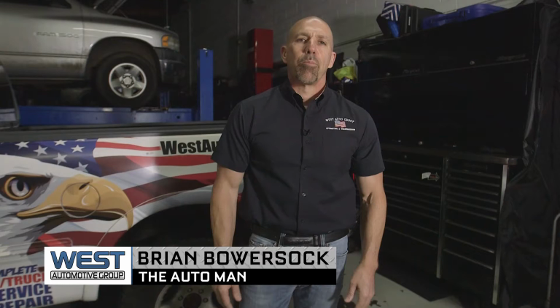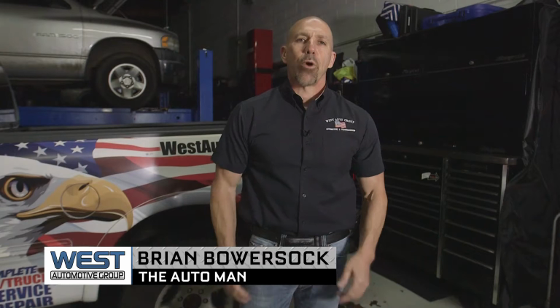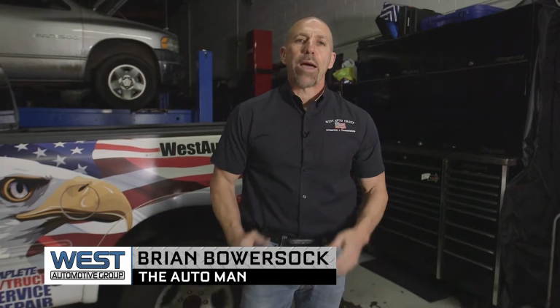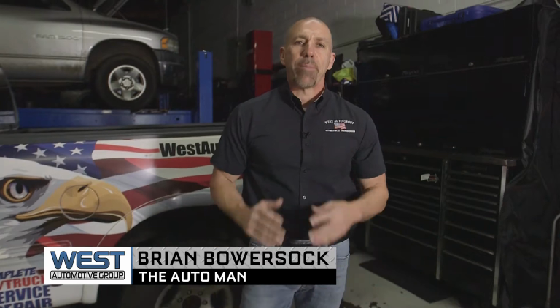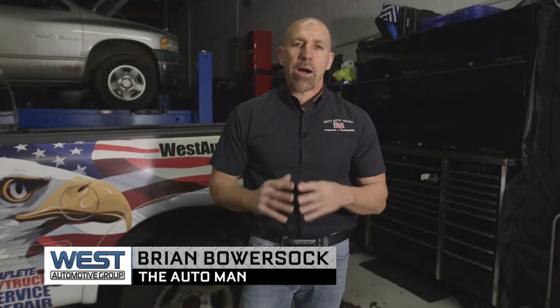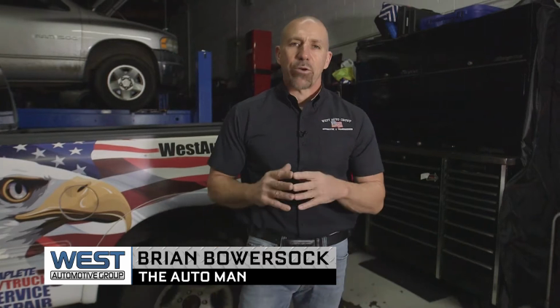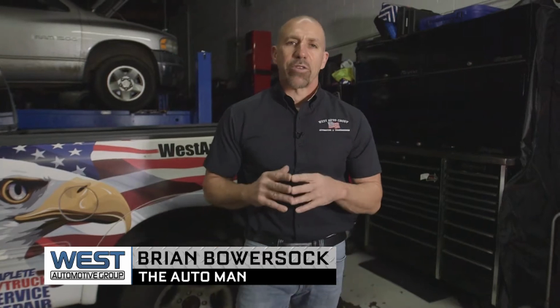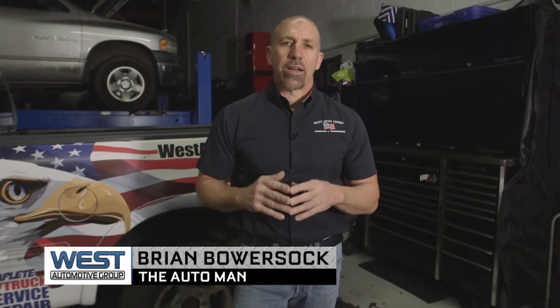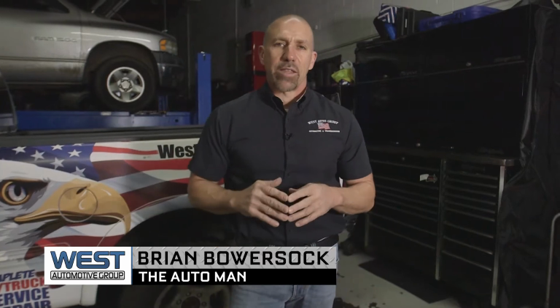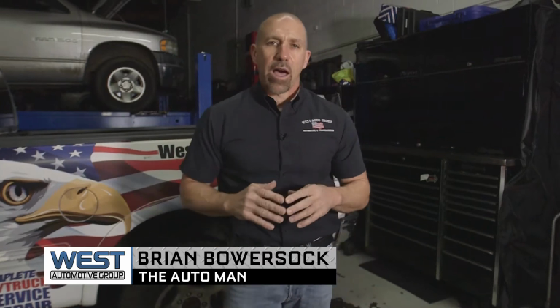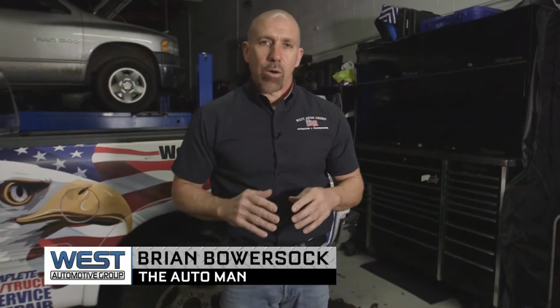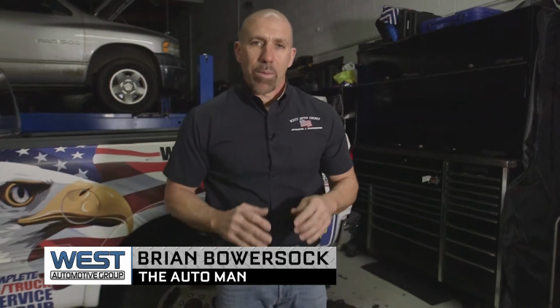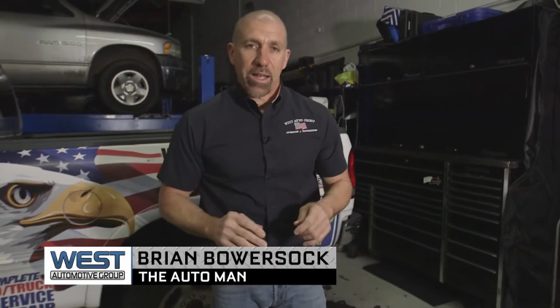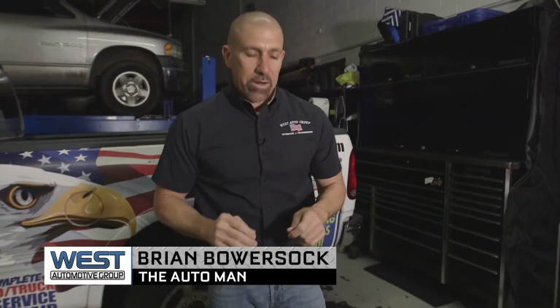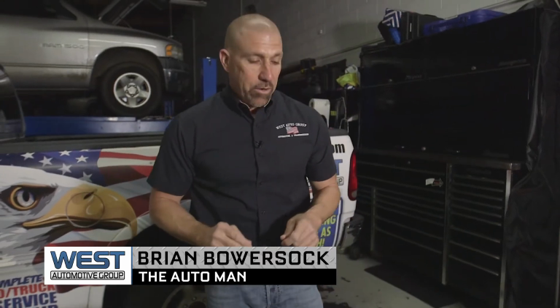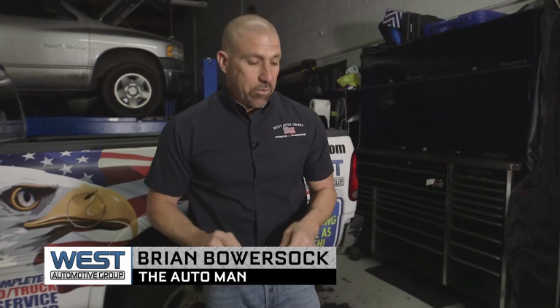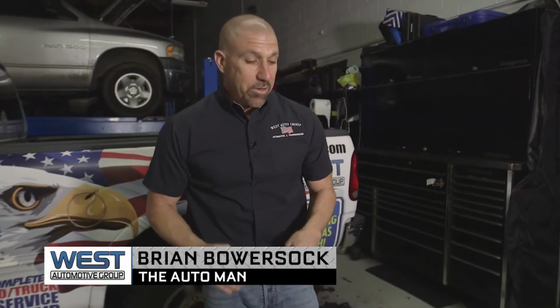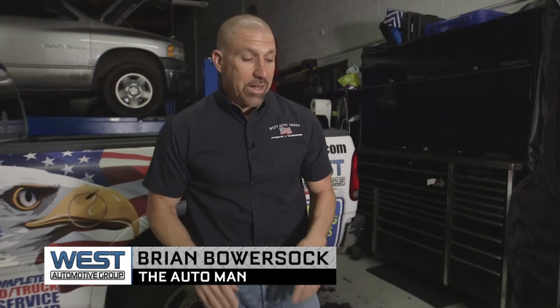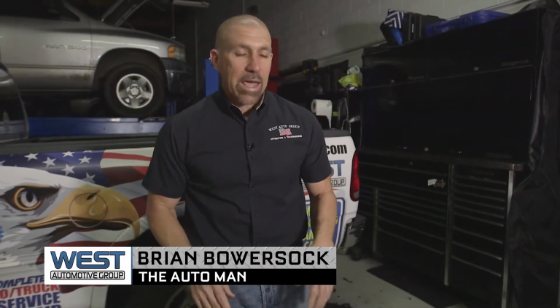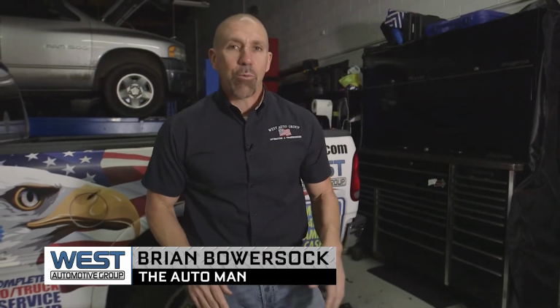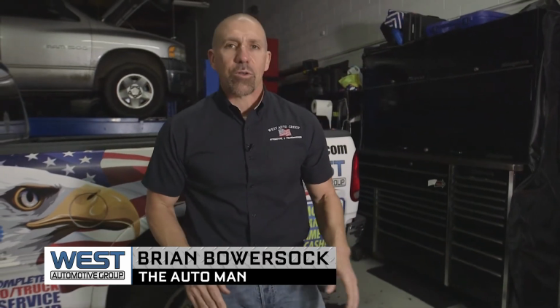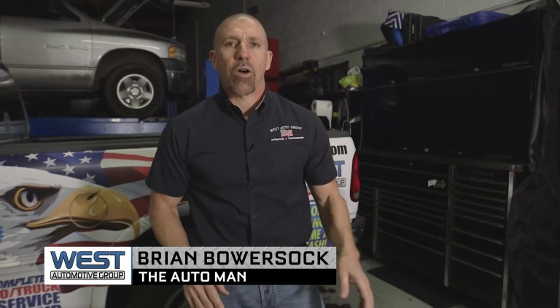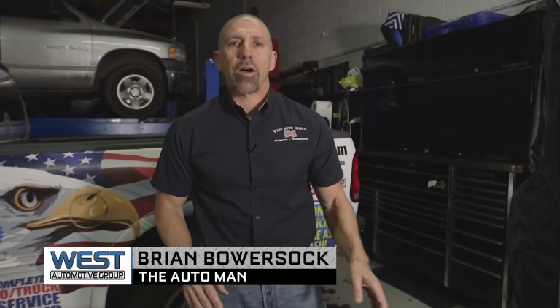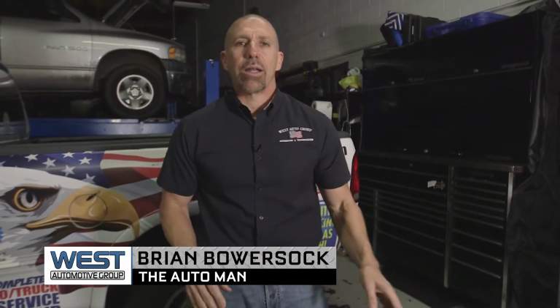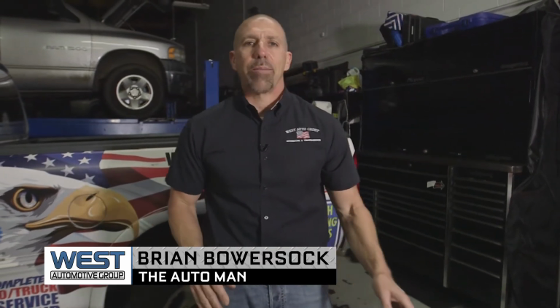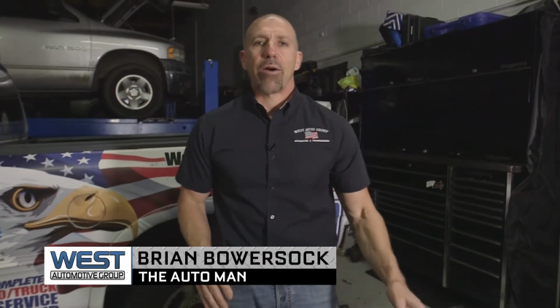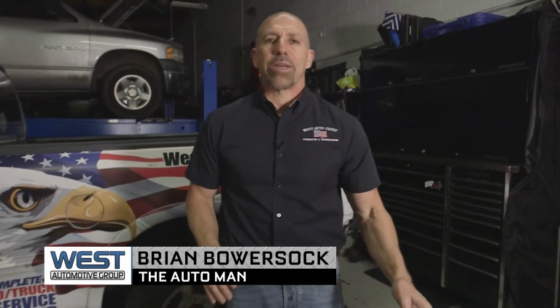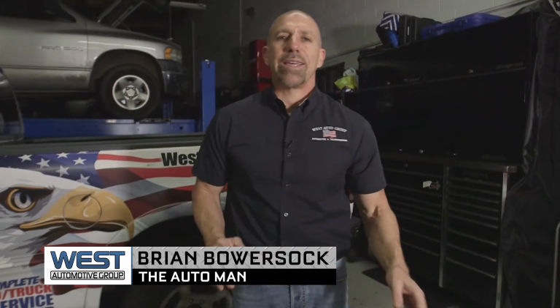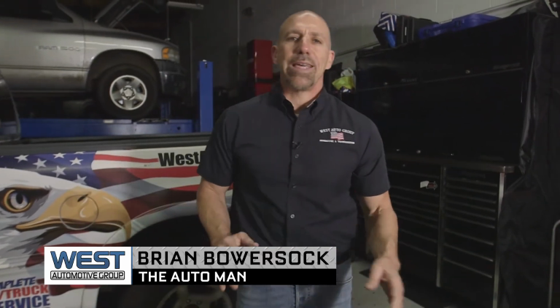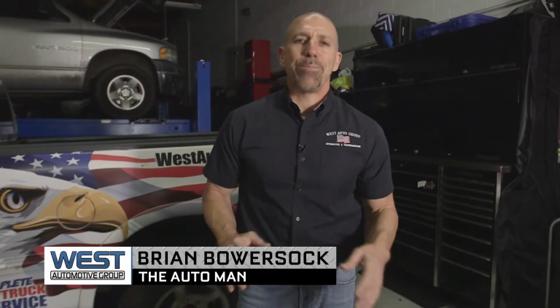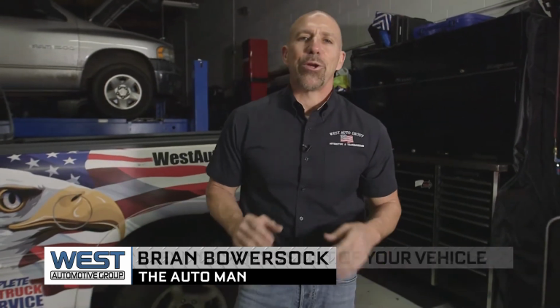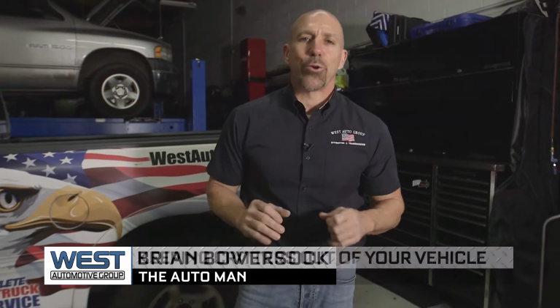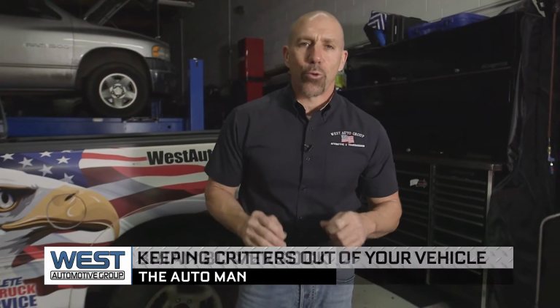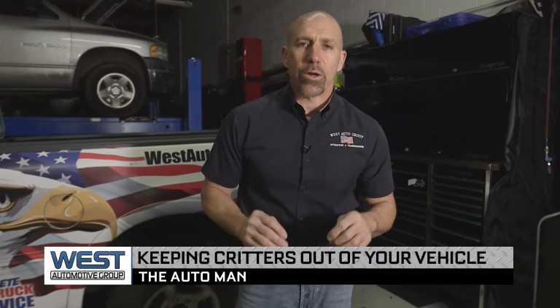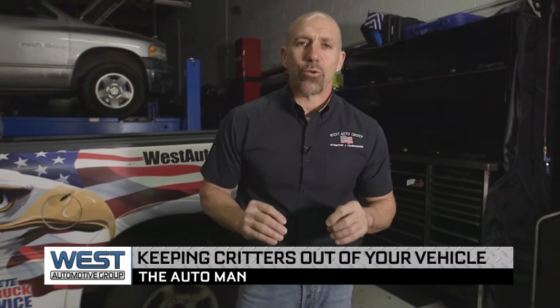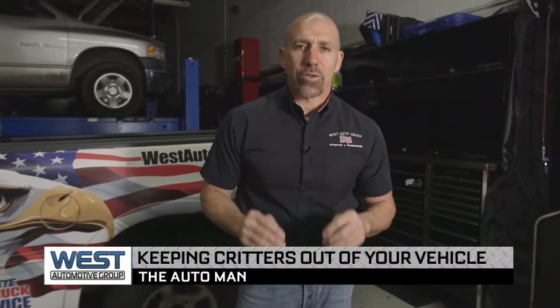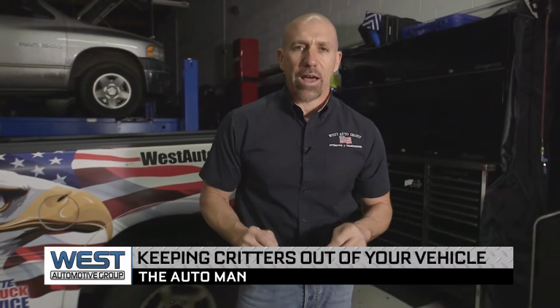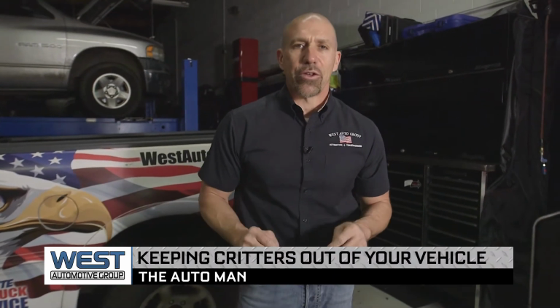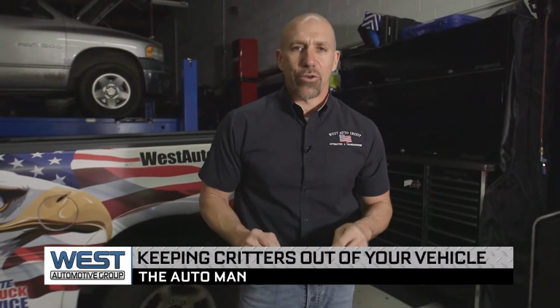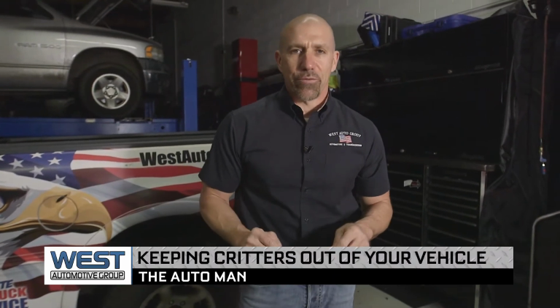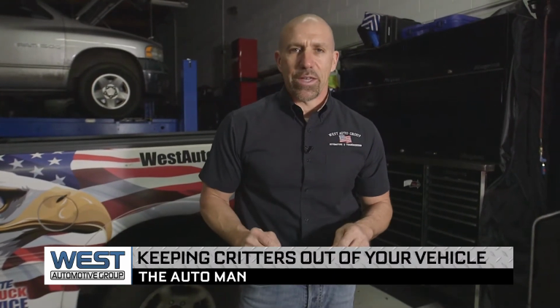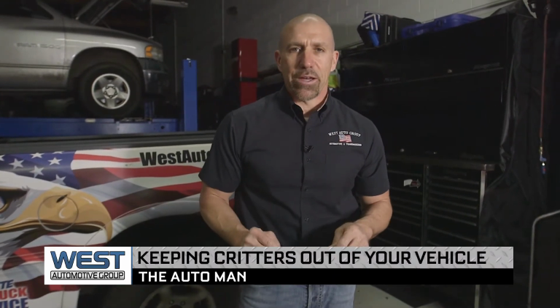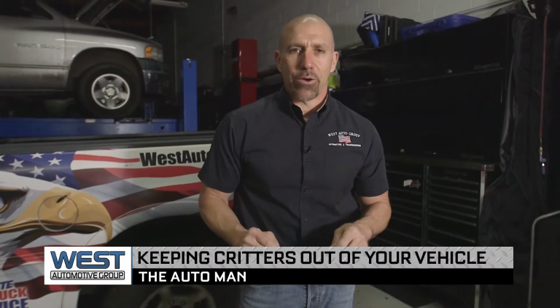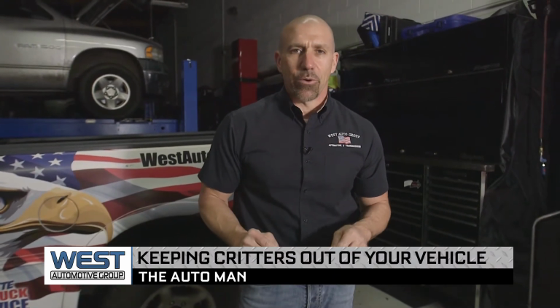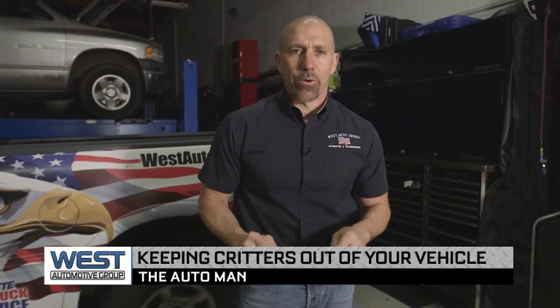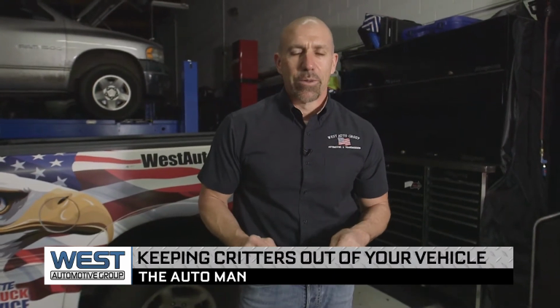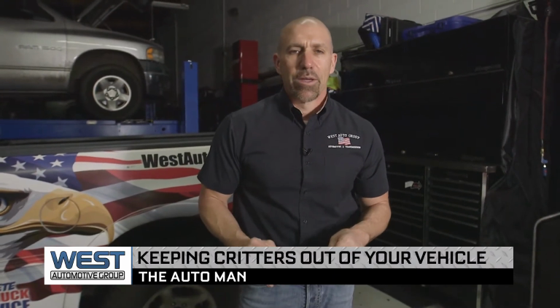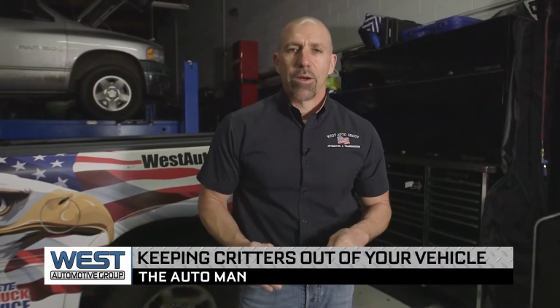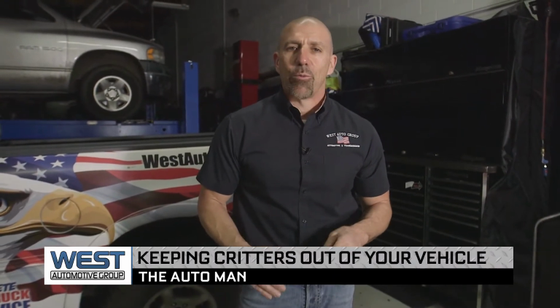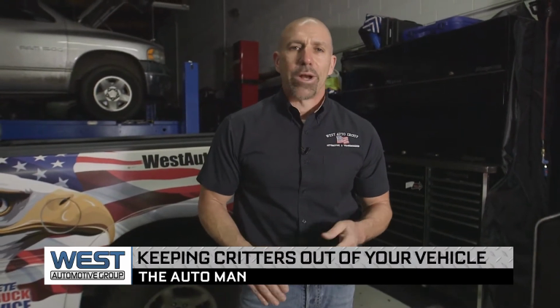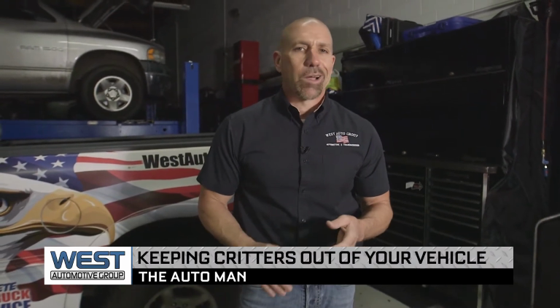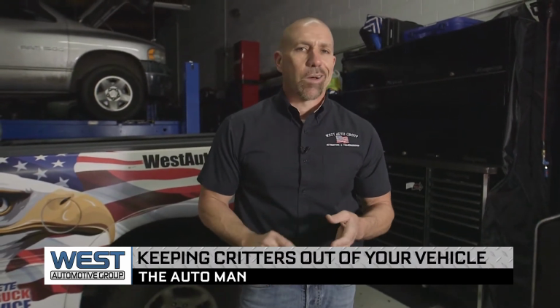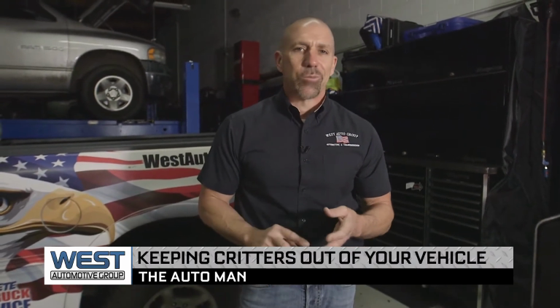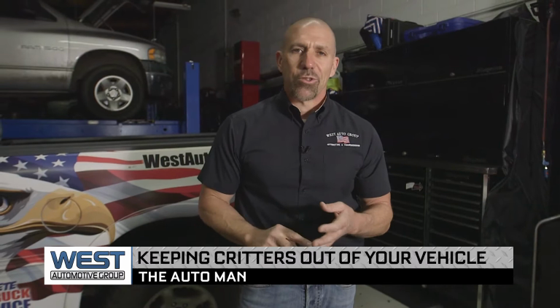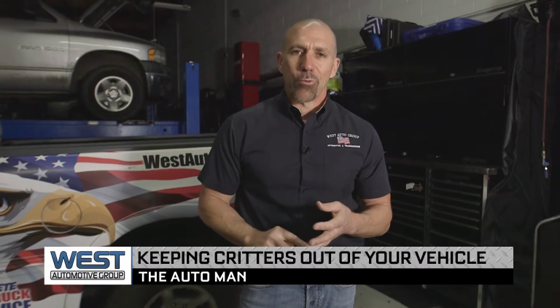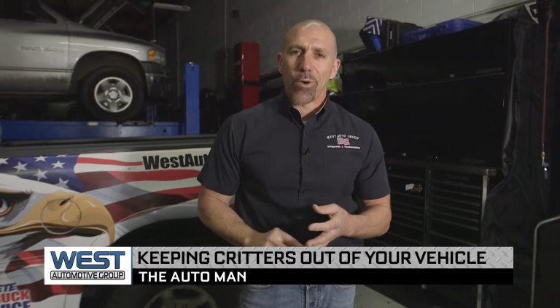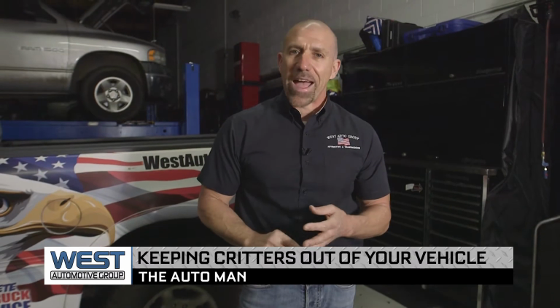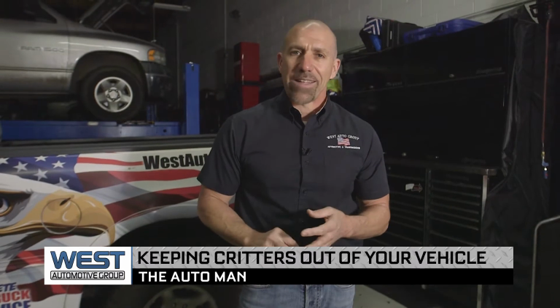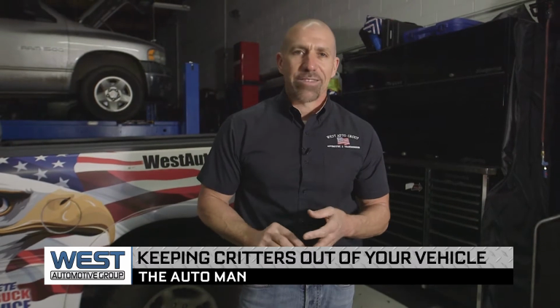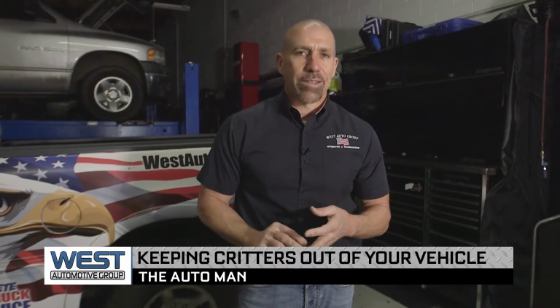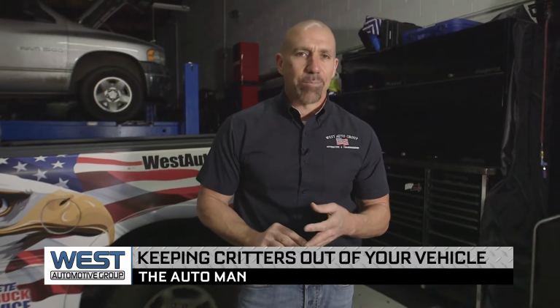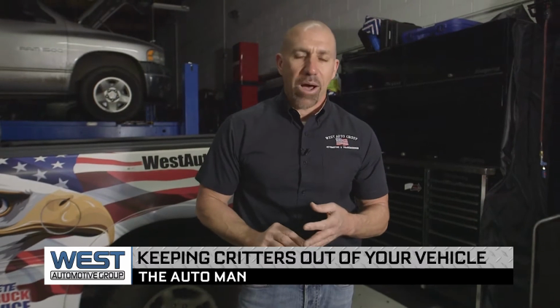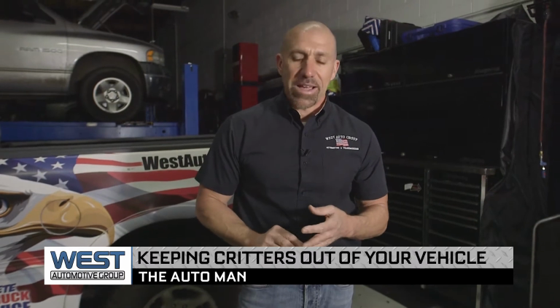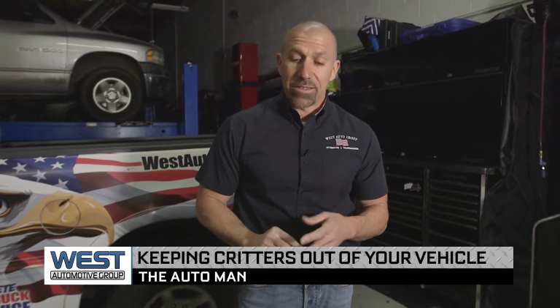Brian Bowershock, The Auto Man here. Today we're talking about keeping critters out of your vehicle when it comes to rats and mice.